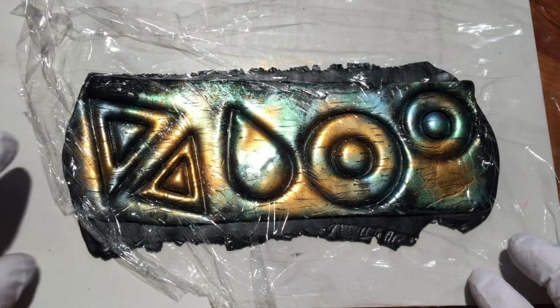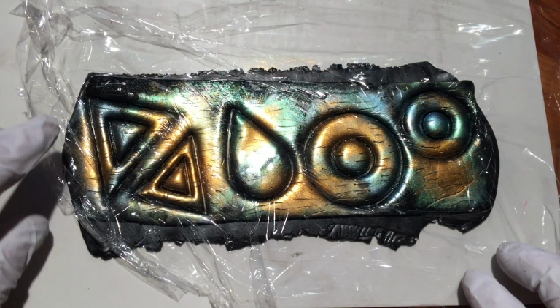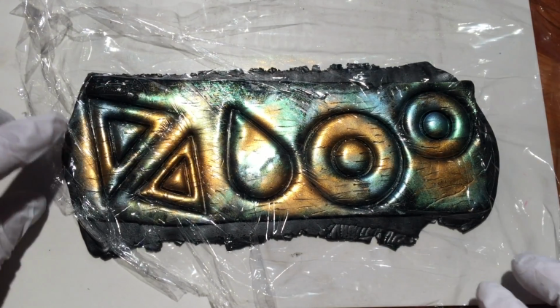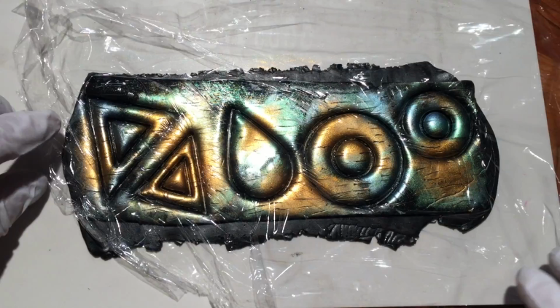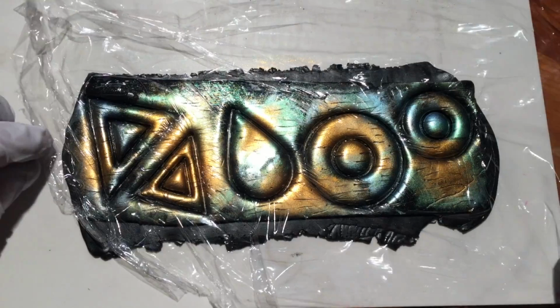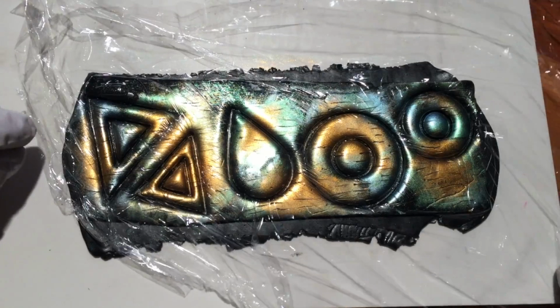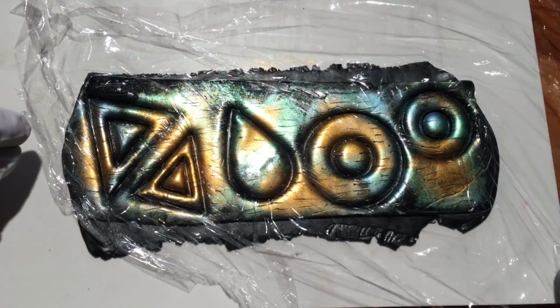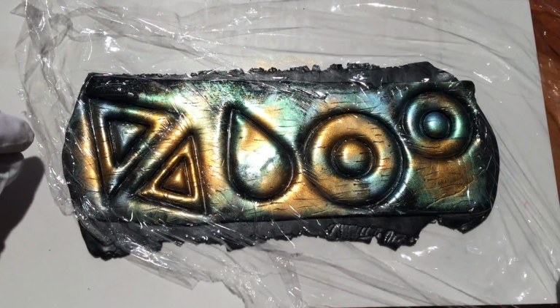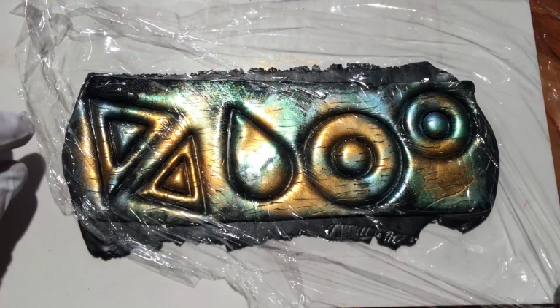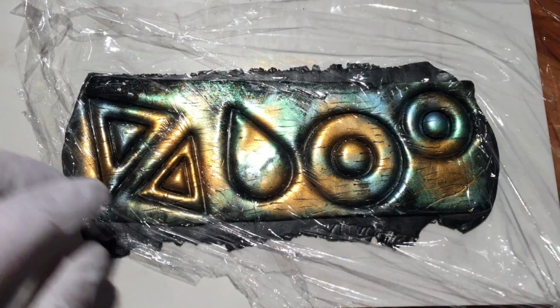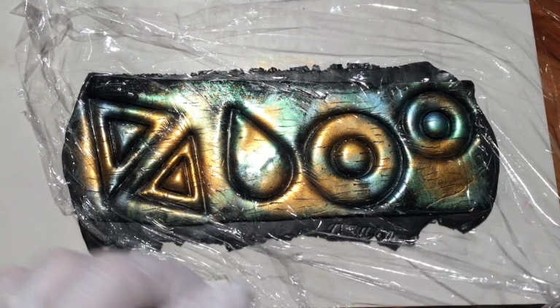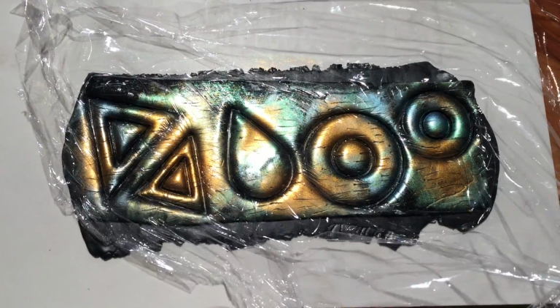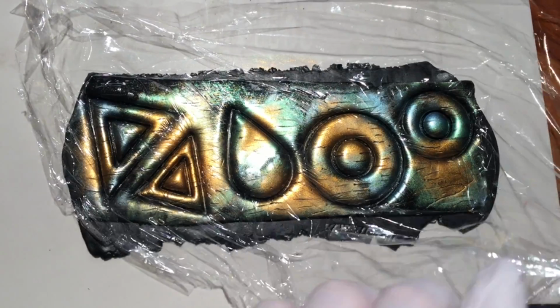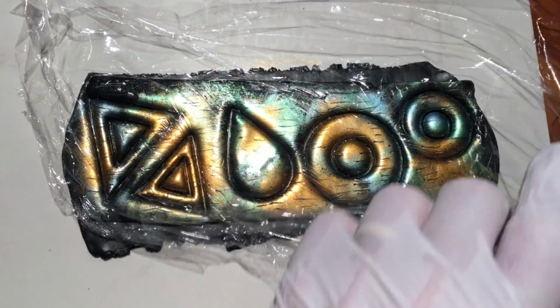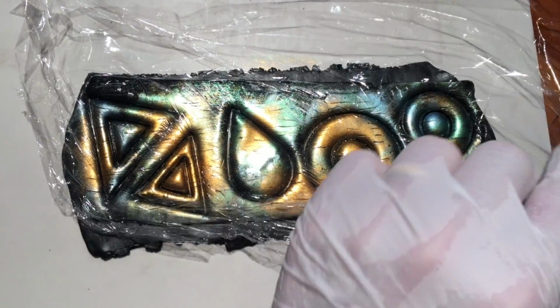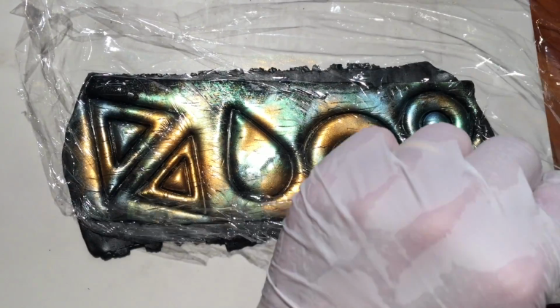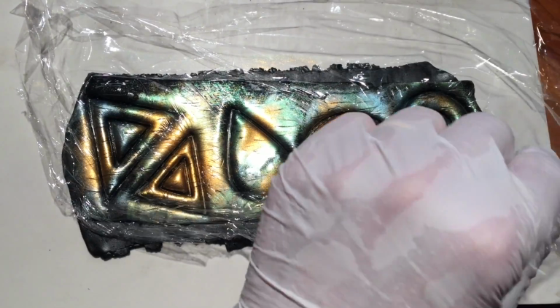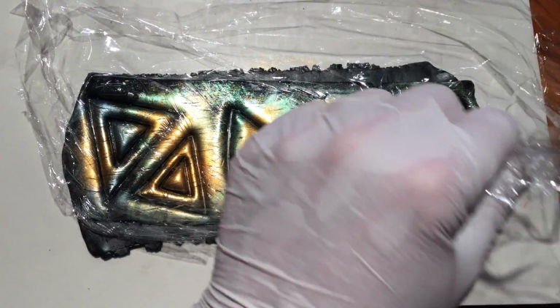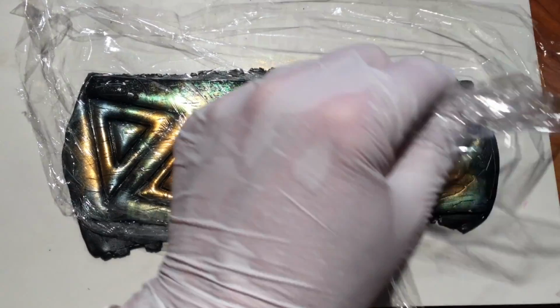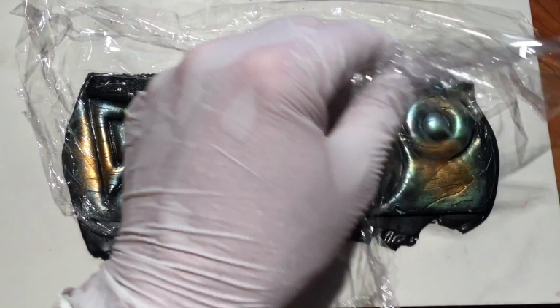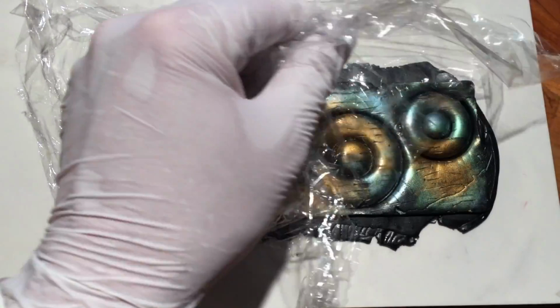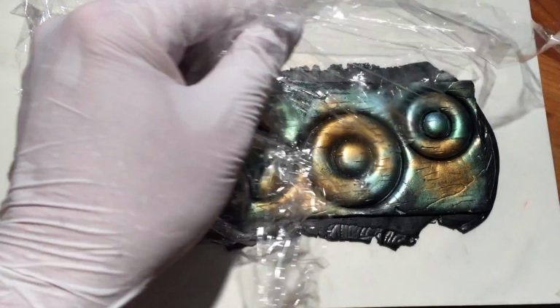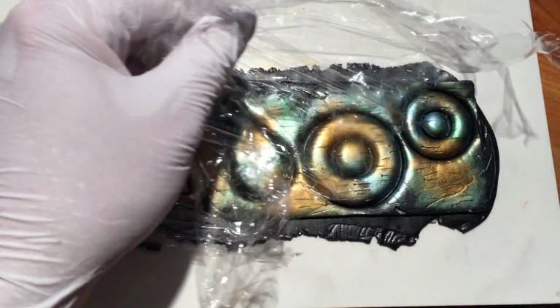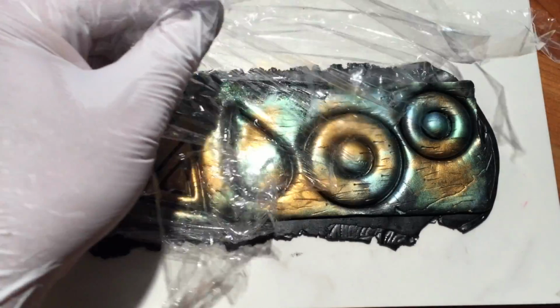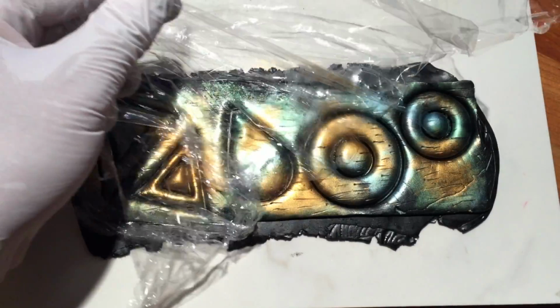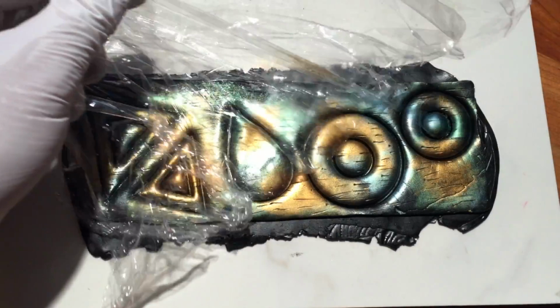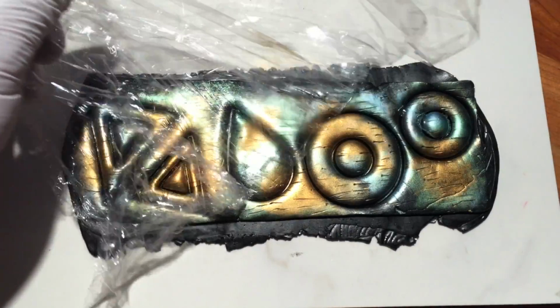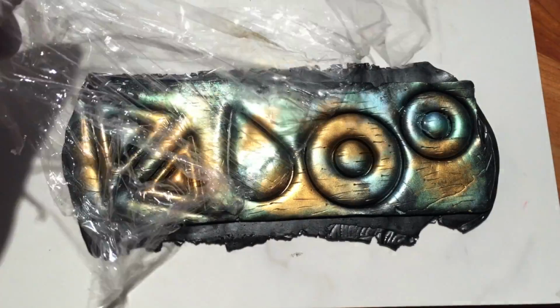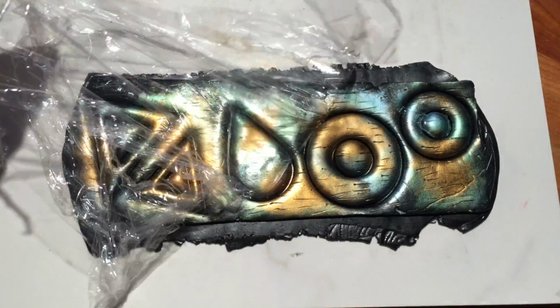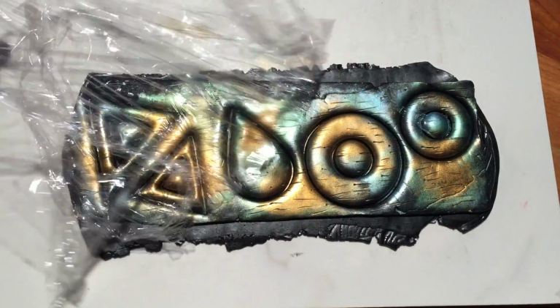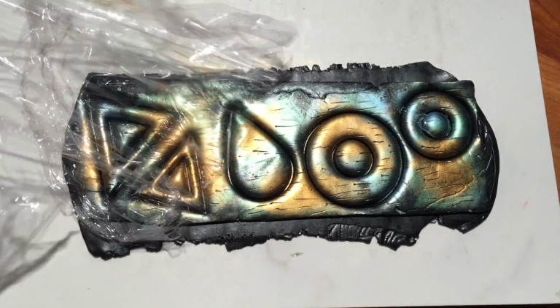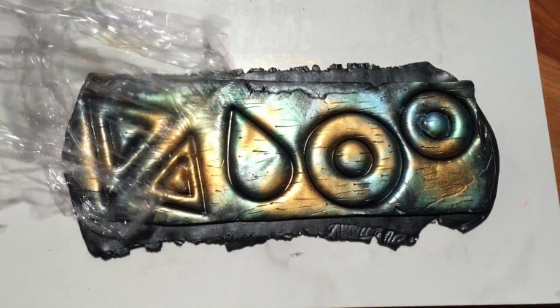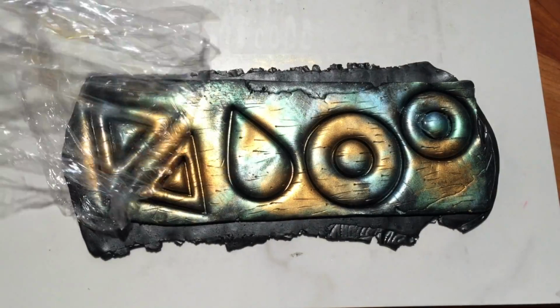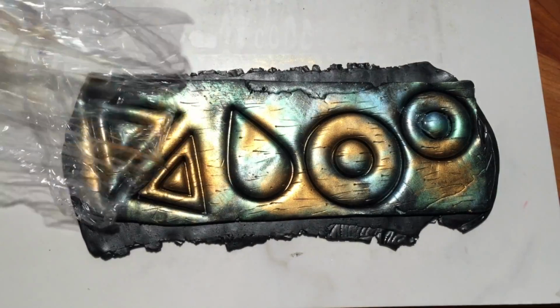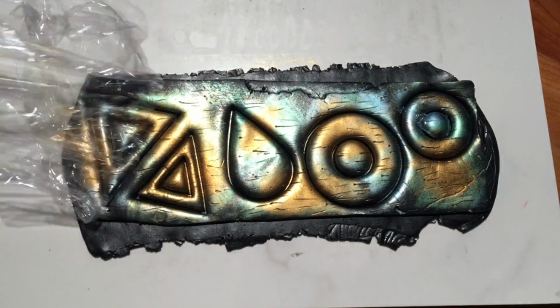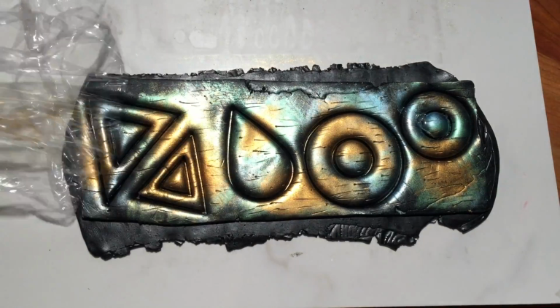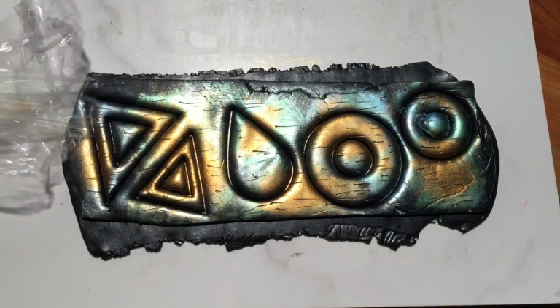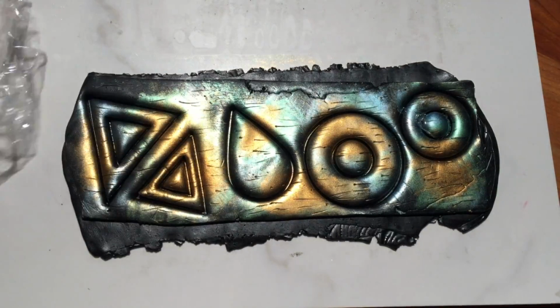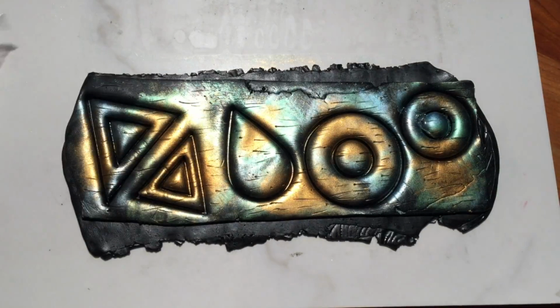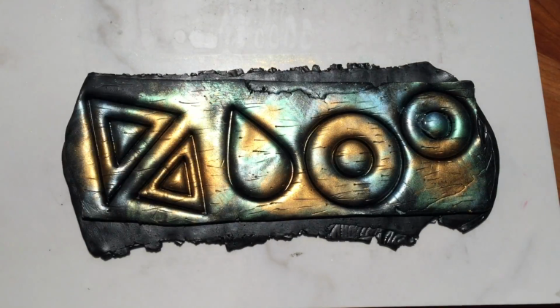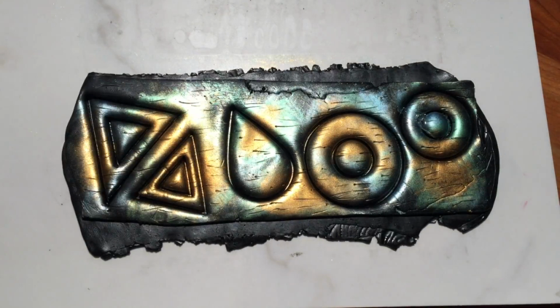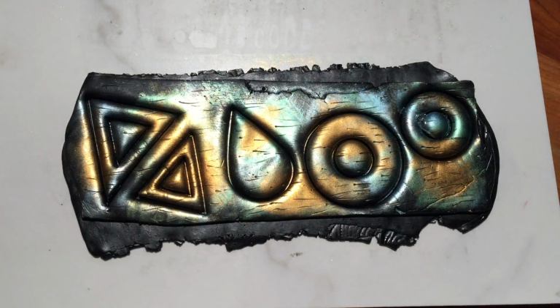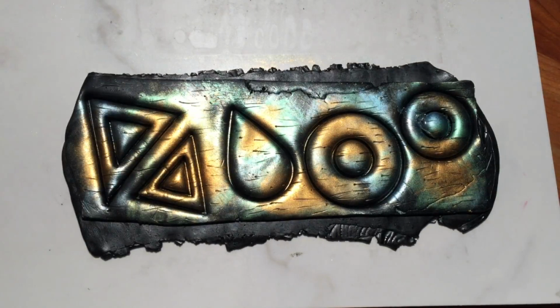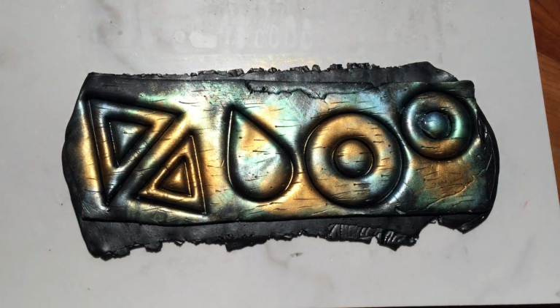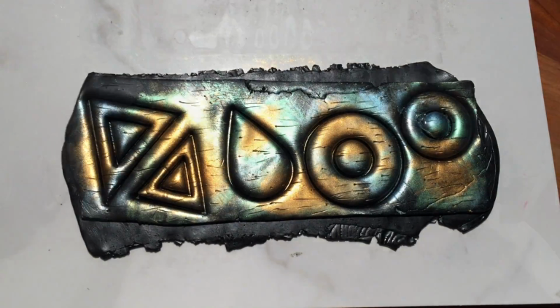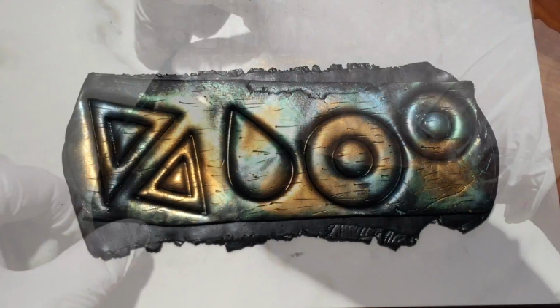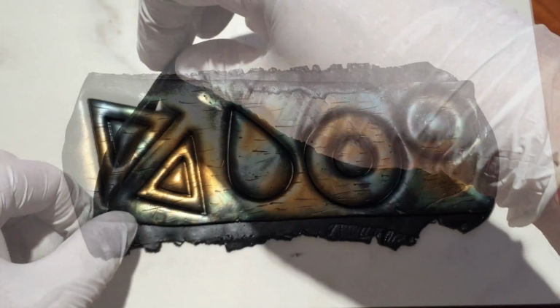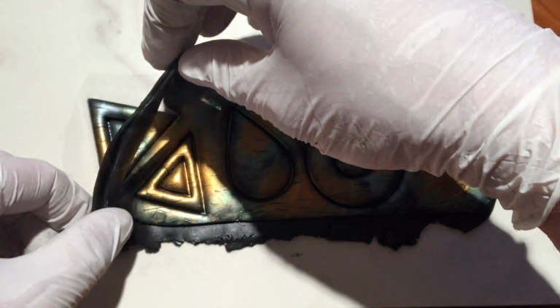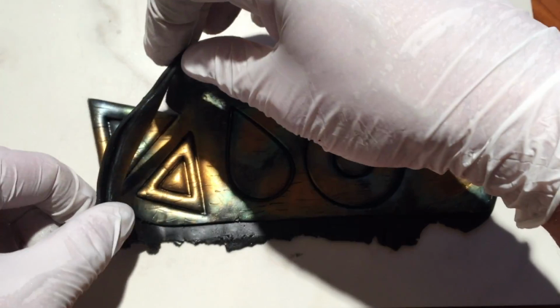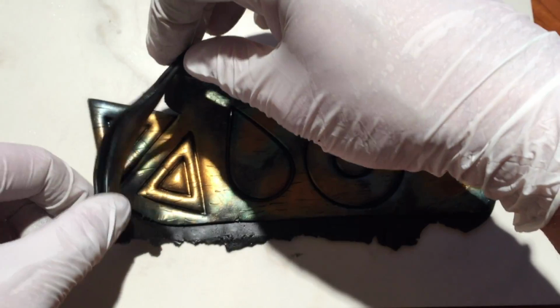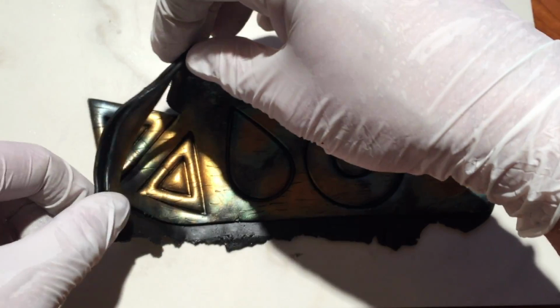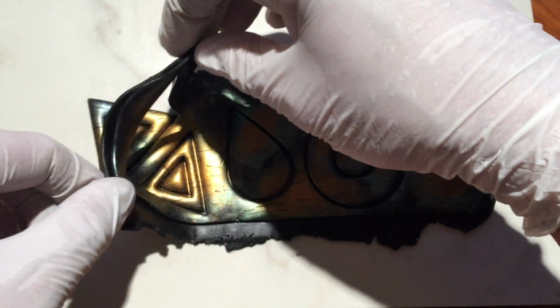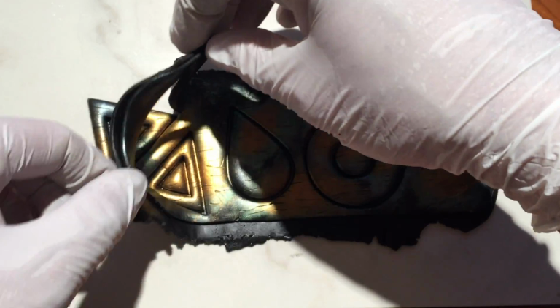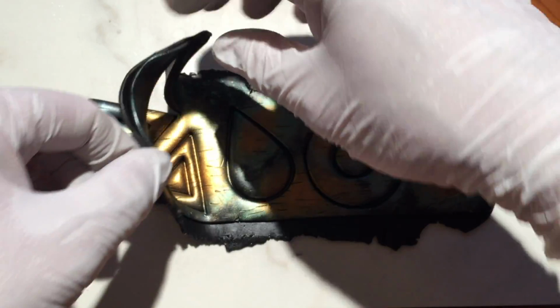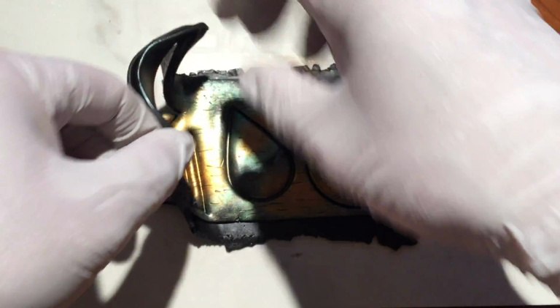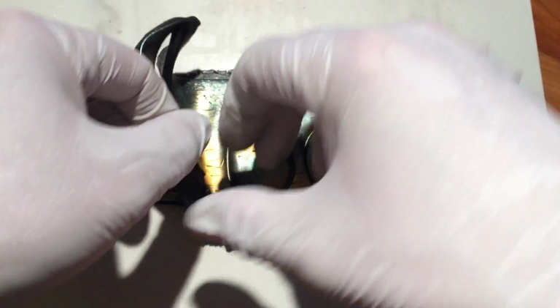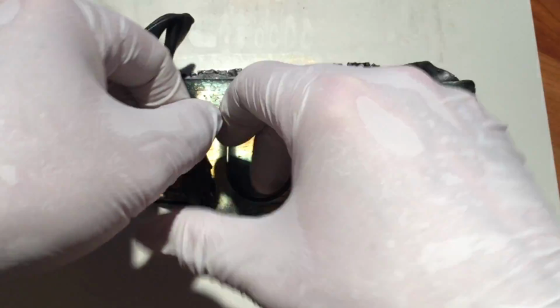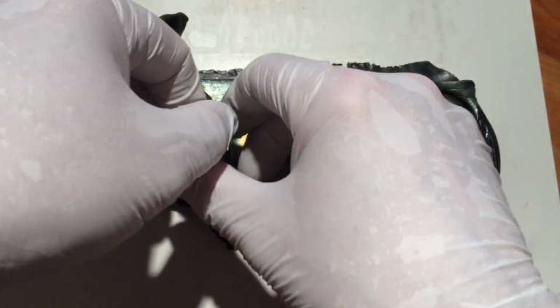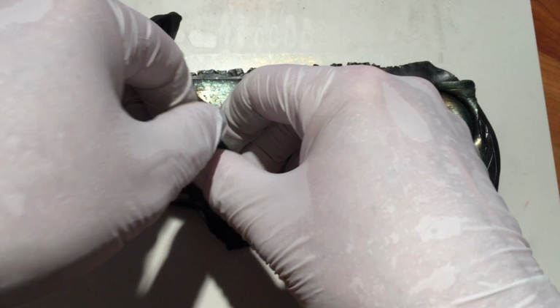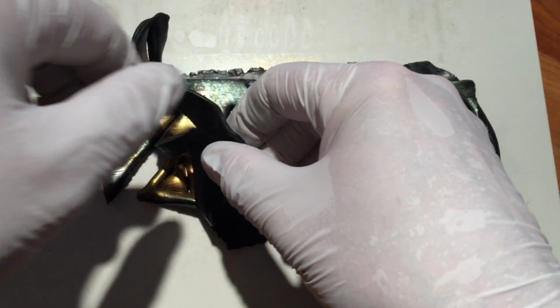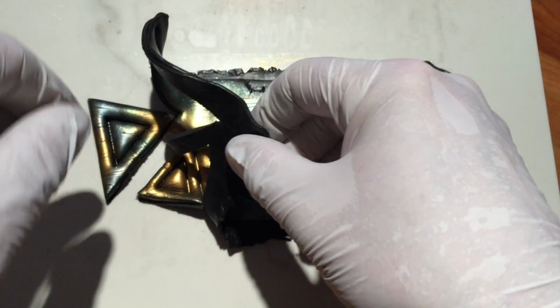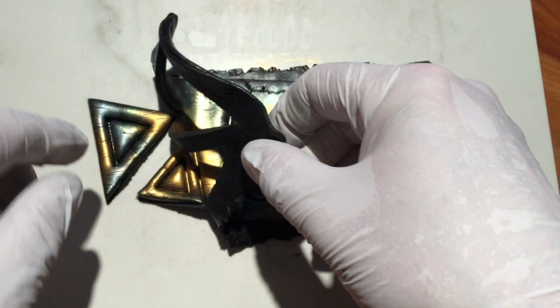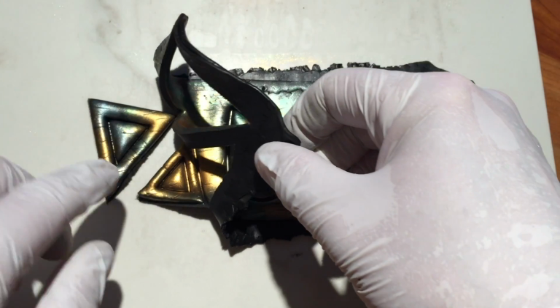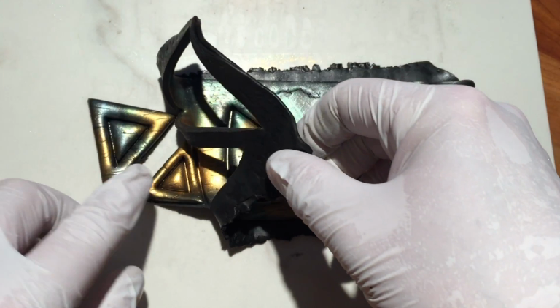Once I've cut out as many shapes as I can fit on the clay, I remove the plastic sheet and peel away the excess clay.